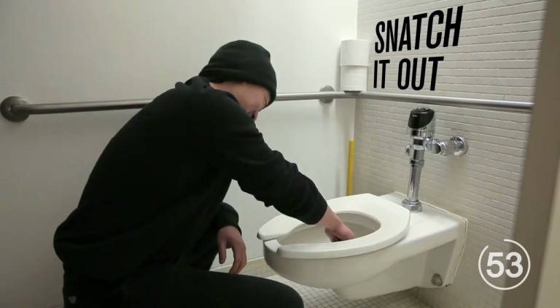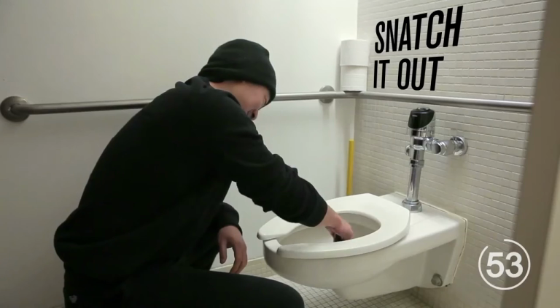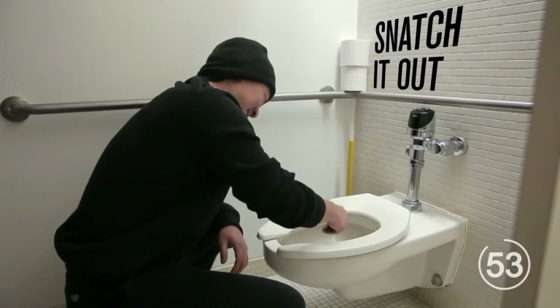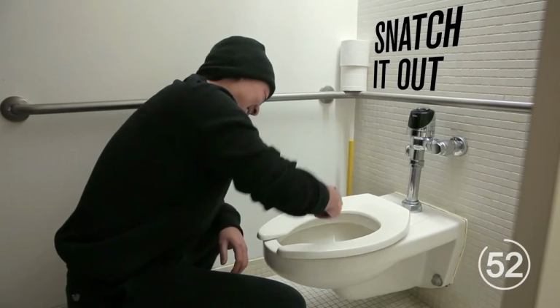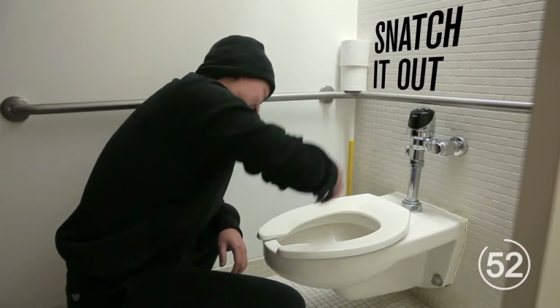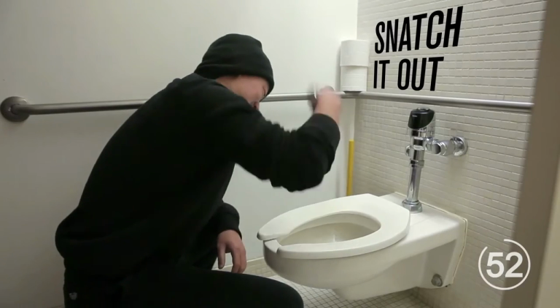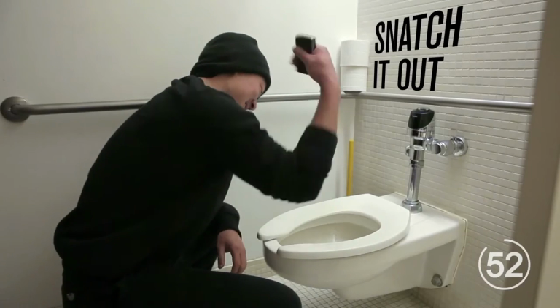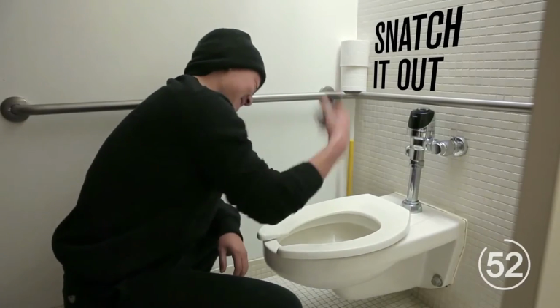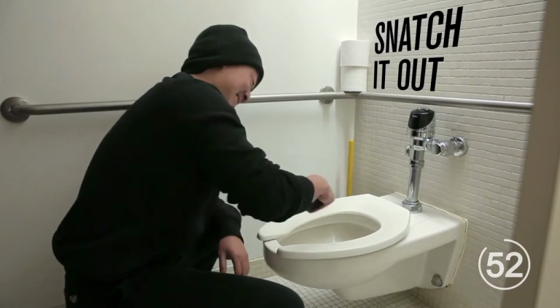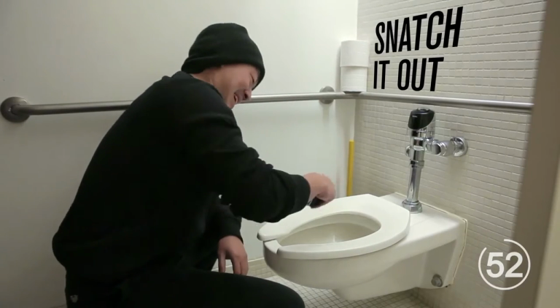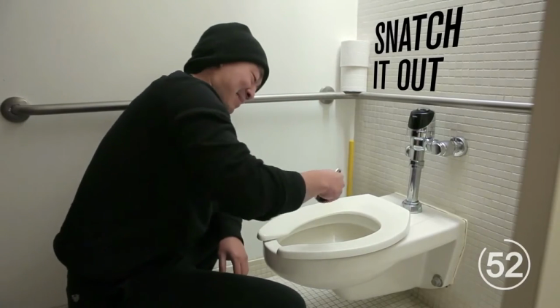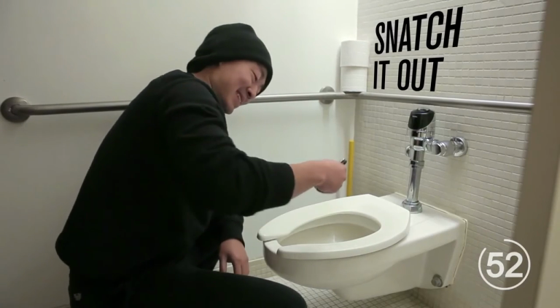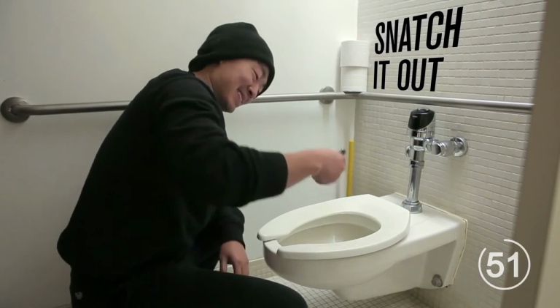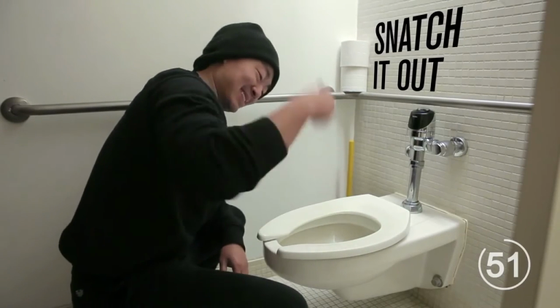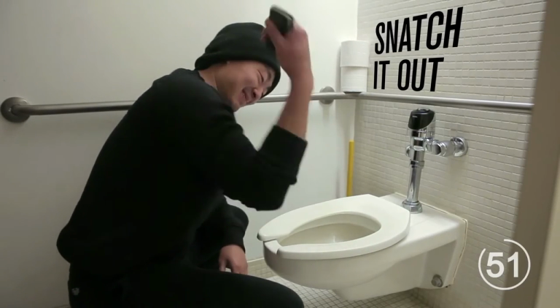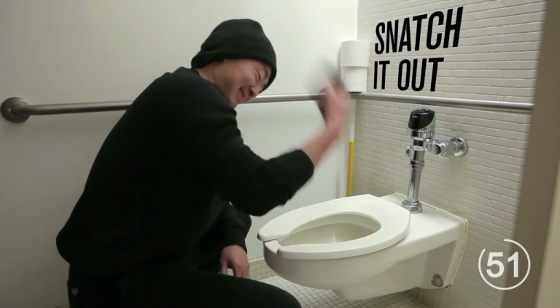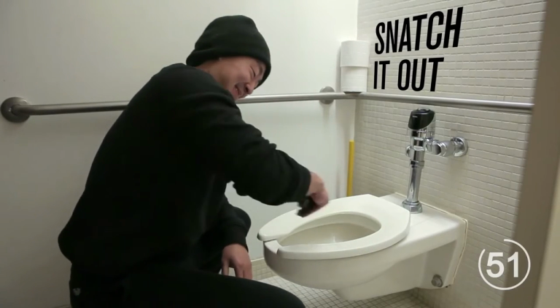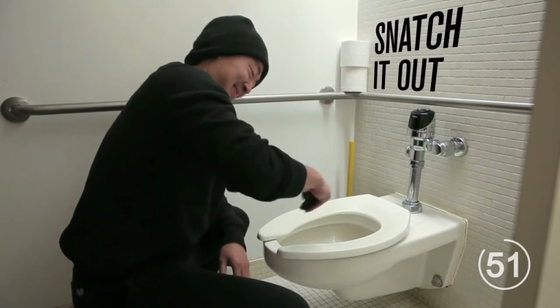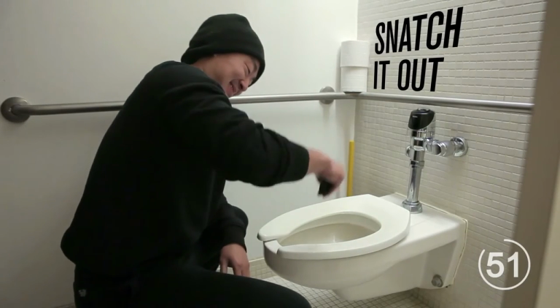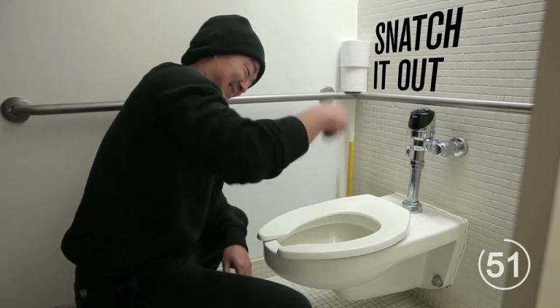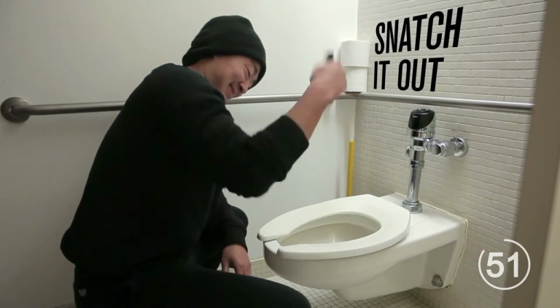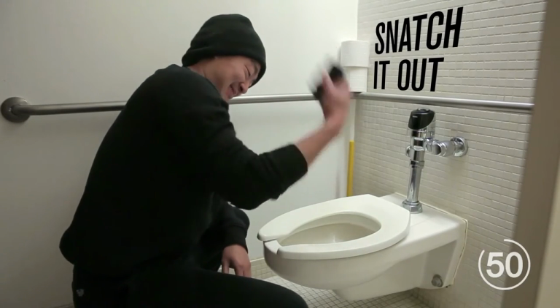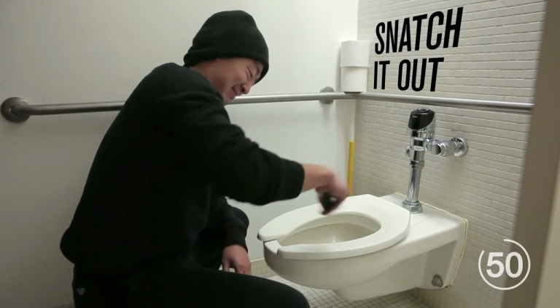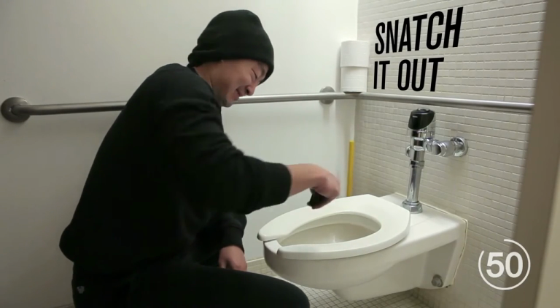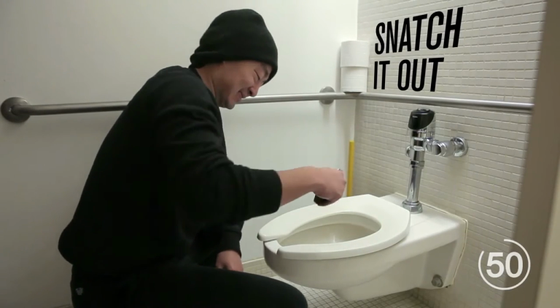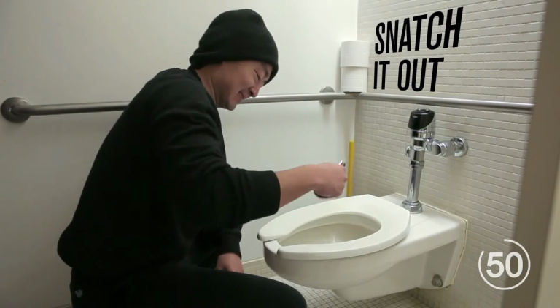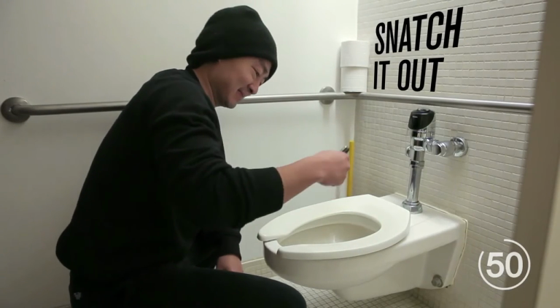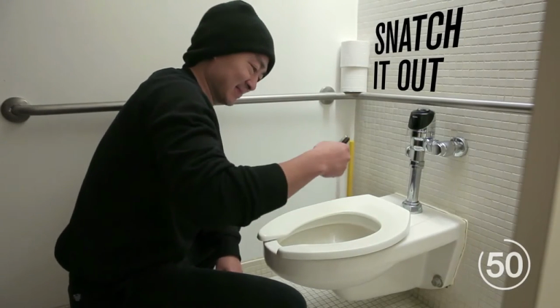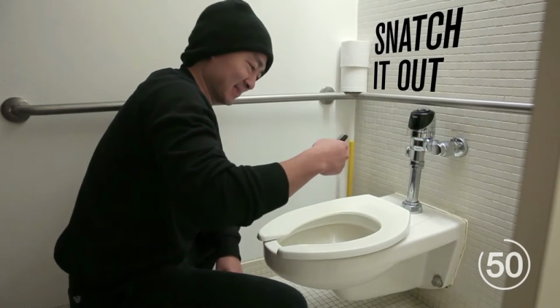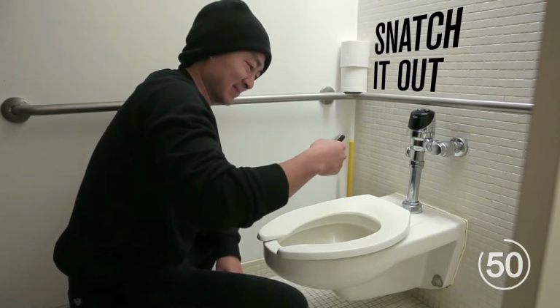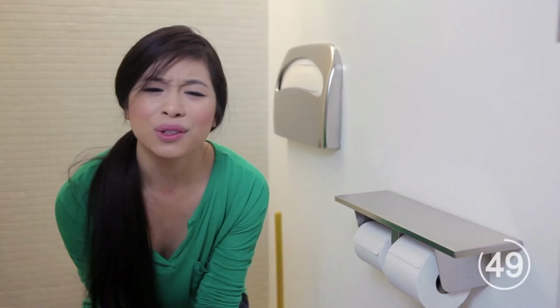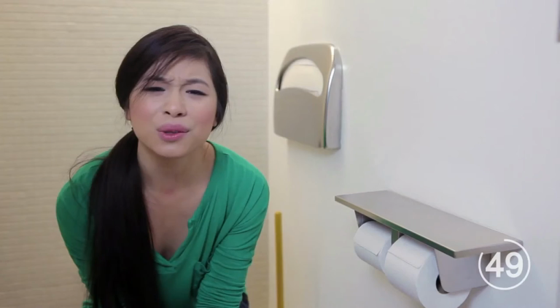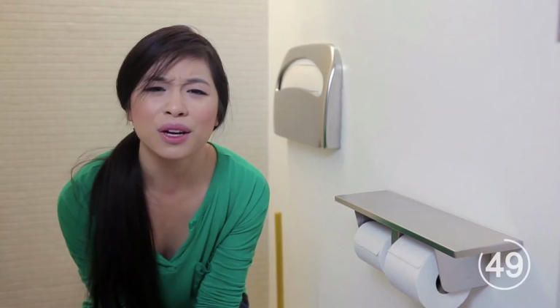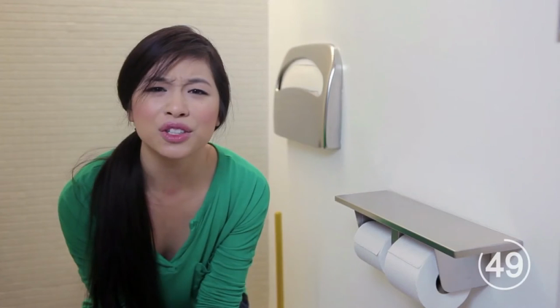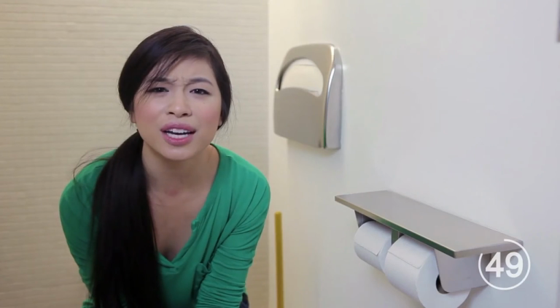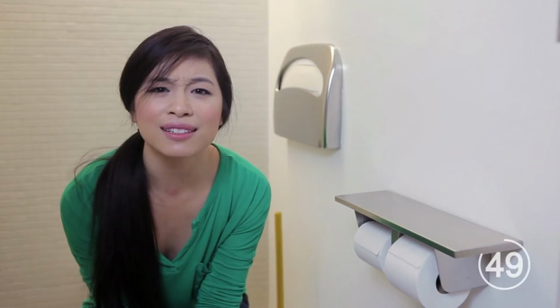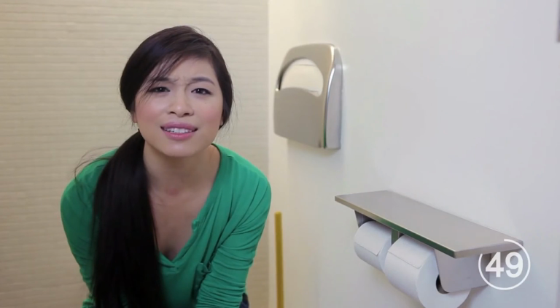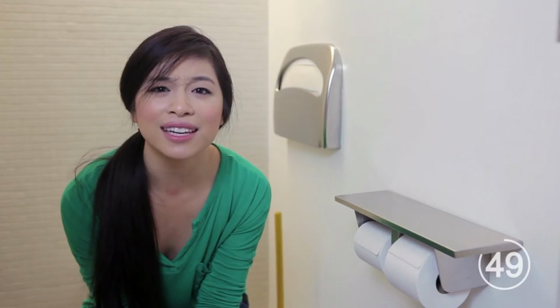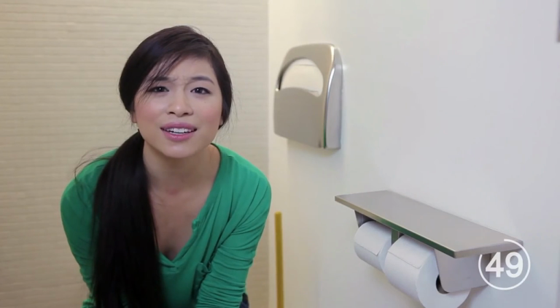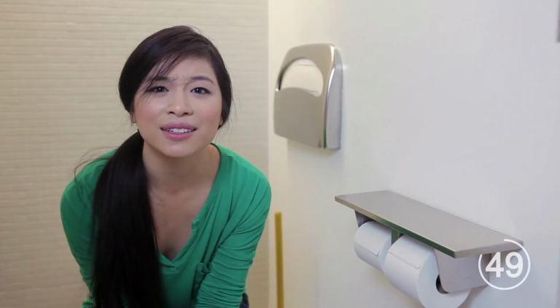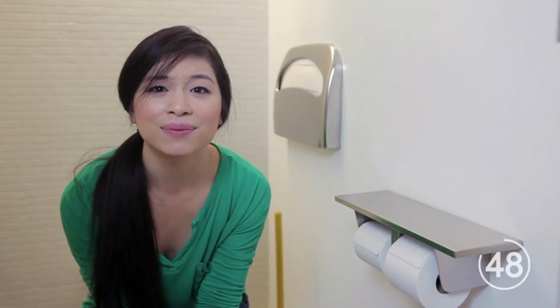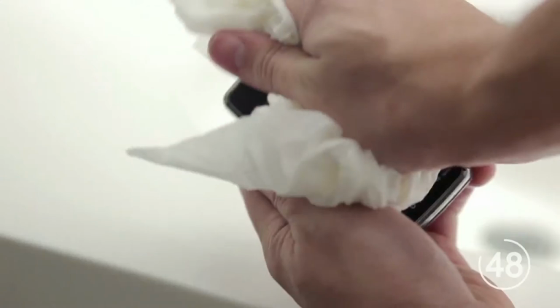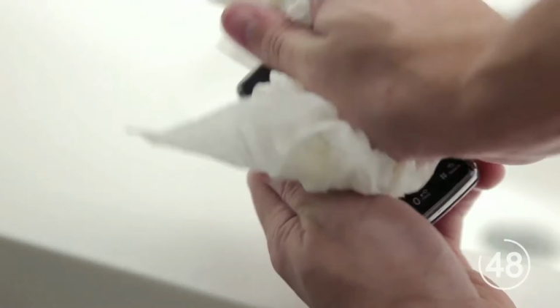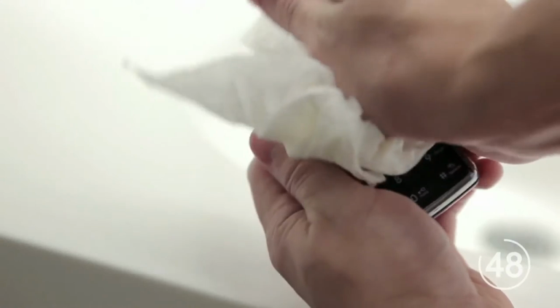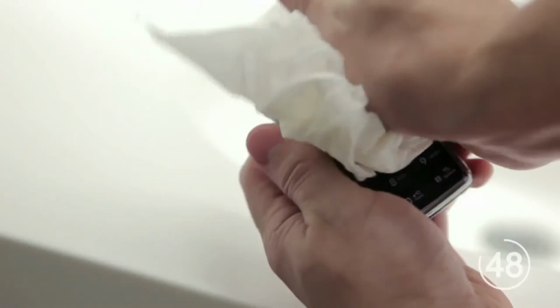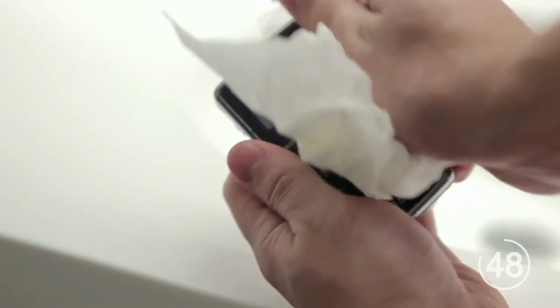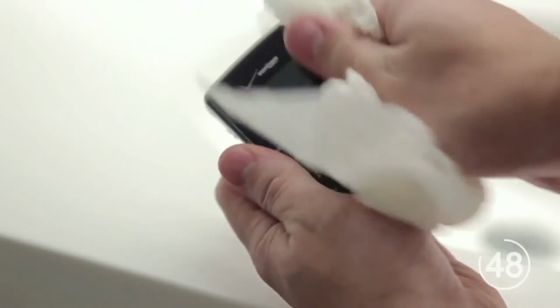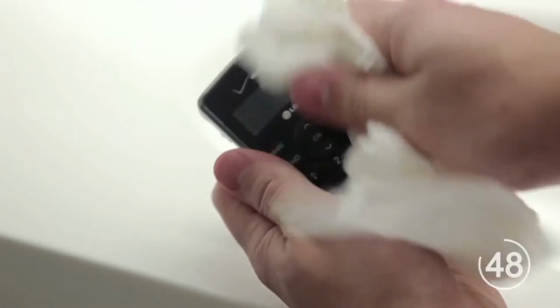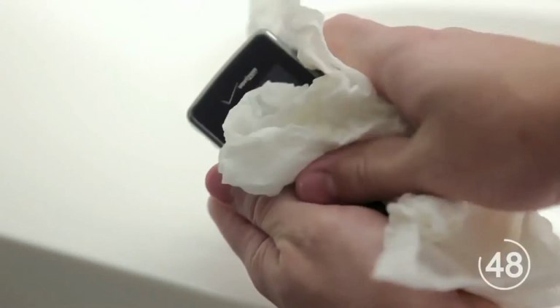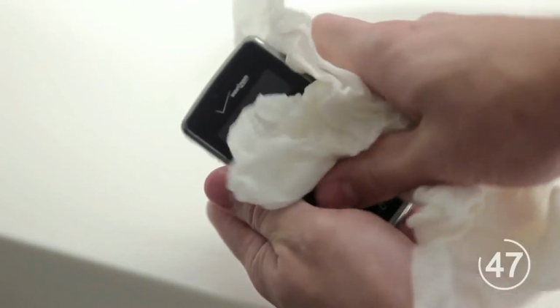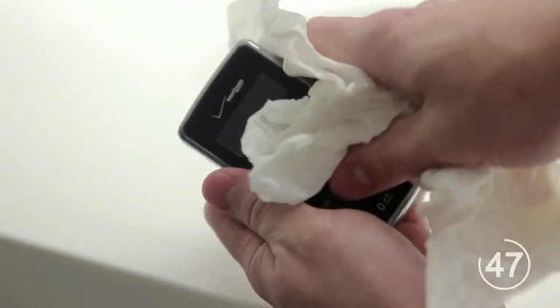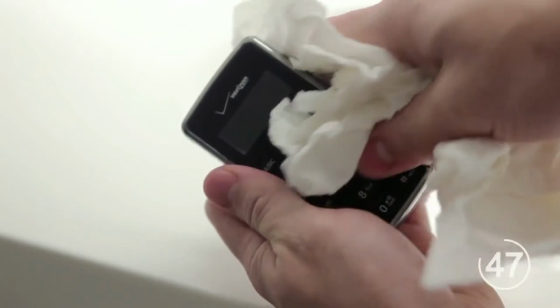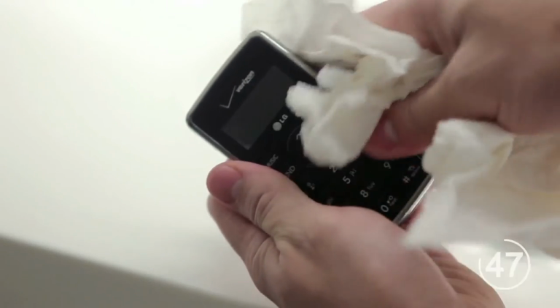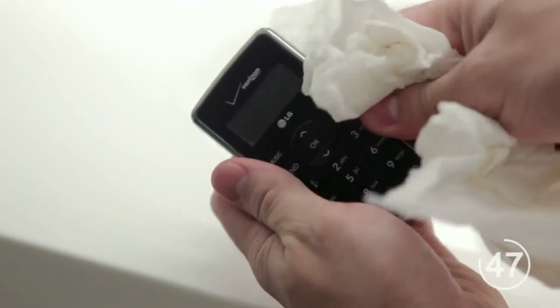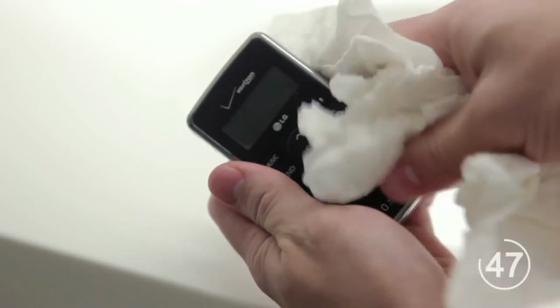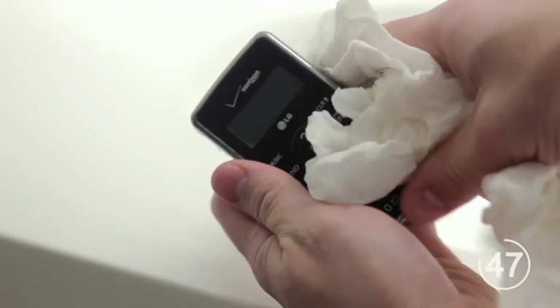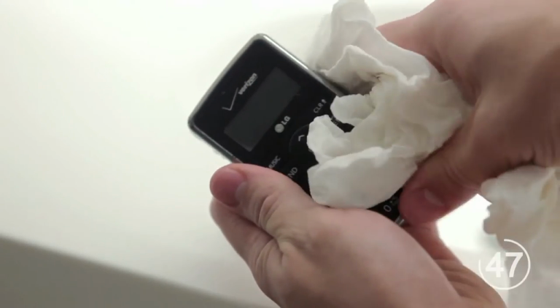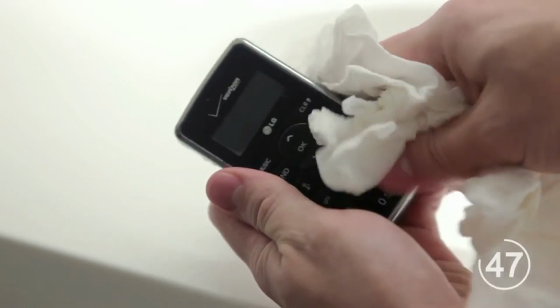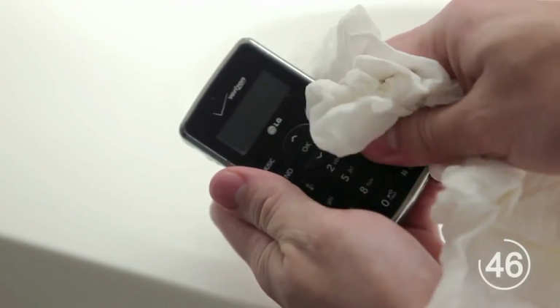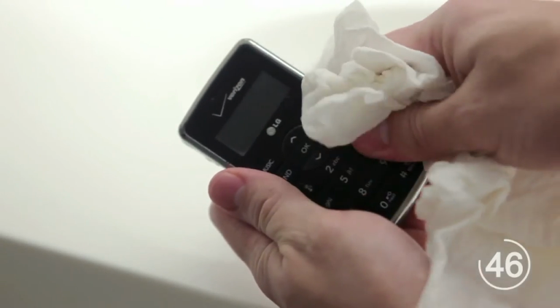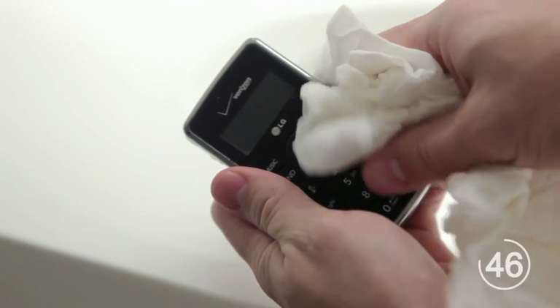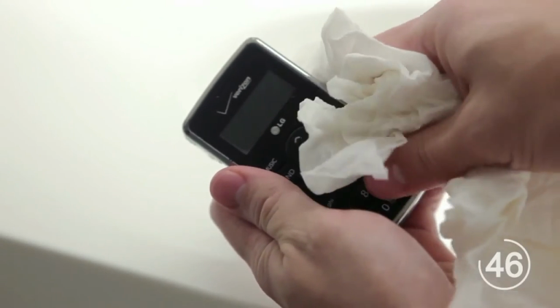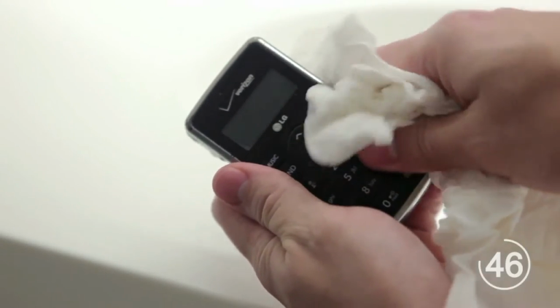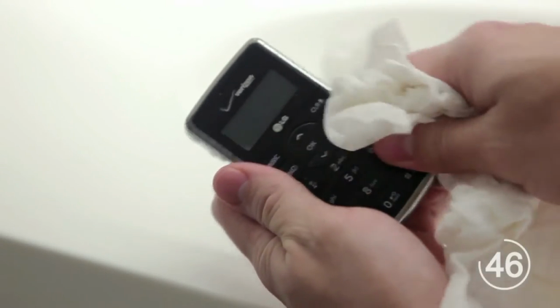The first step is to snatch that phone out of the toilet fast. You can wash your hands later. Next, give all the surfaces a good wipe with a paper towel.